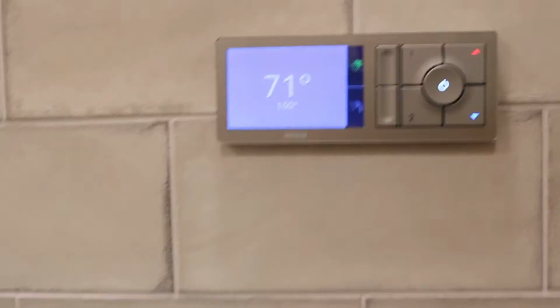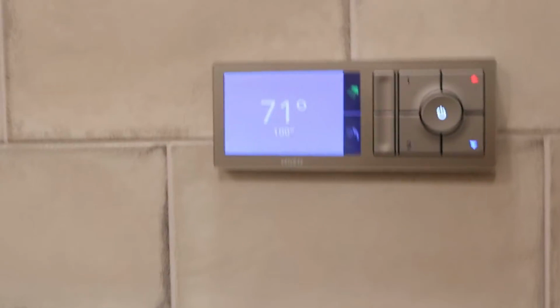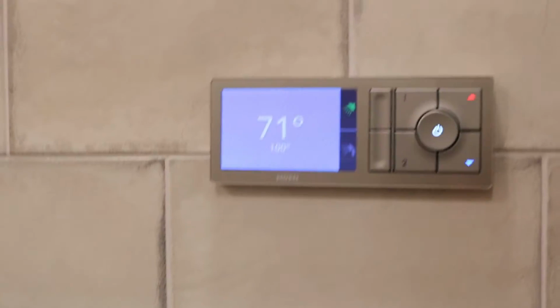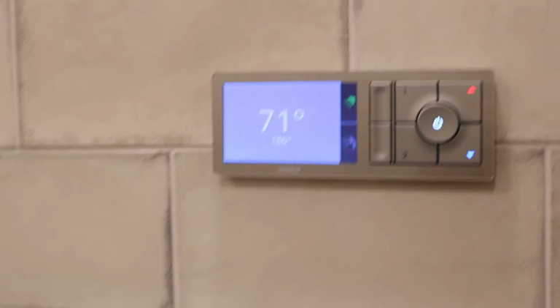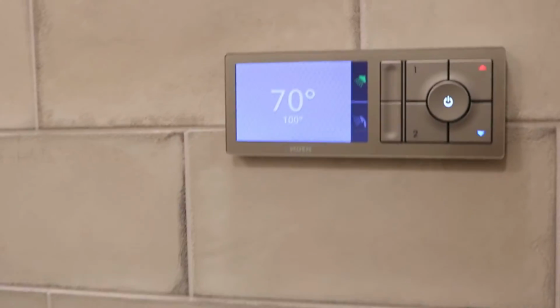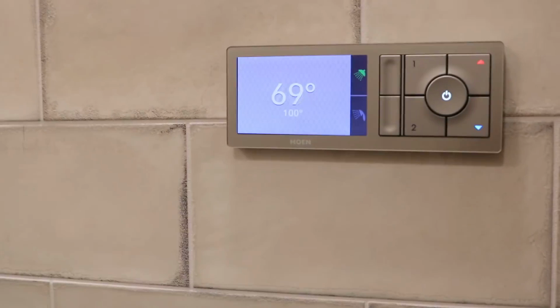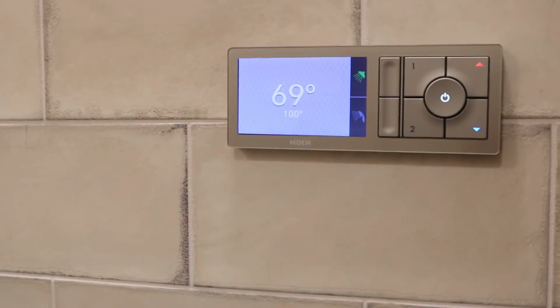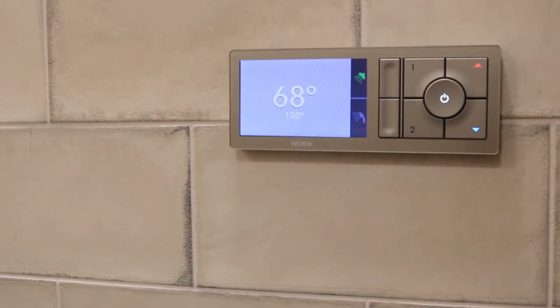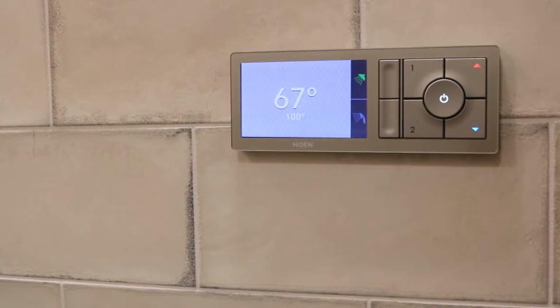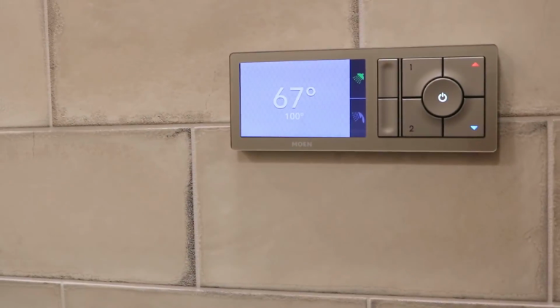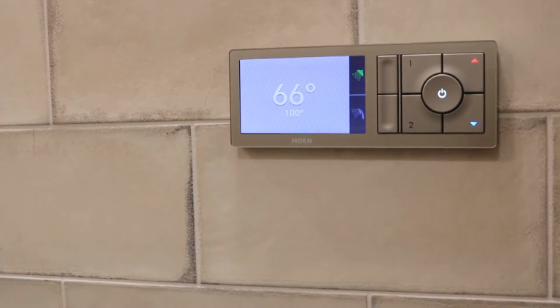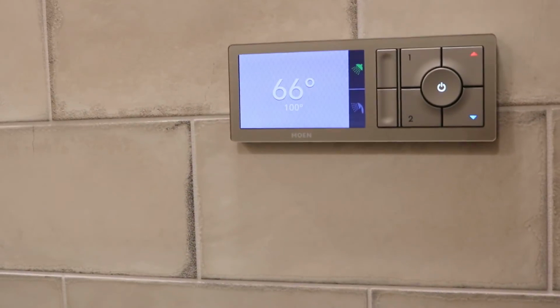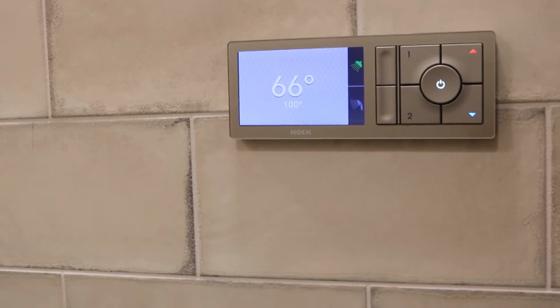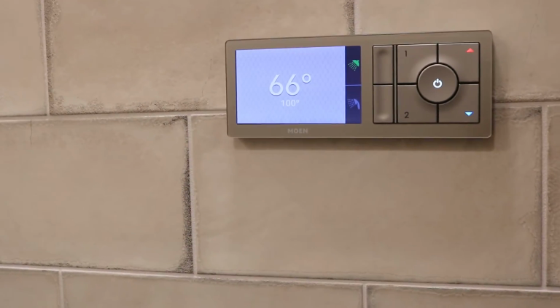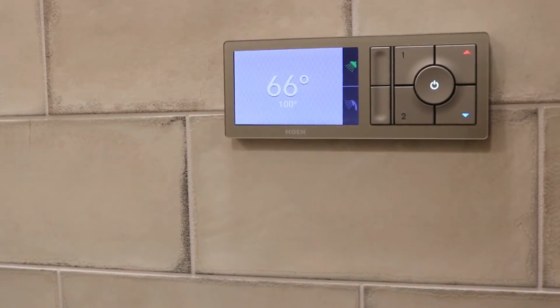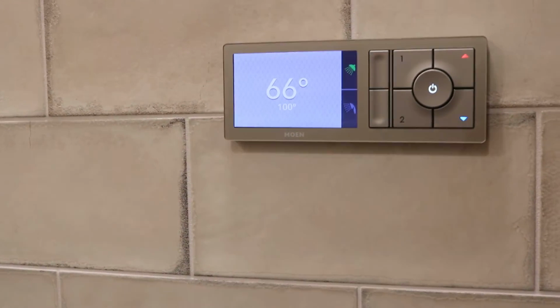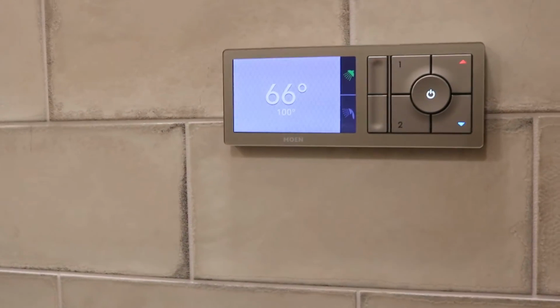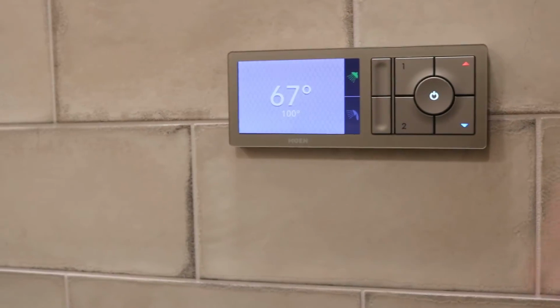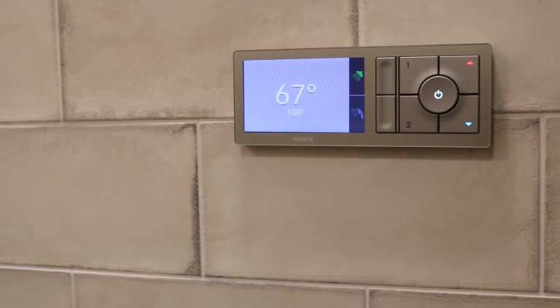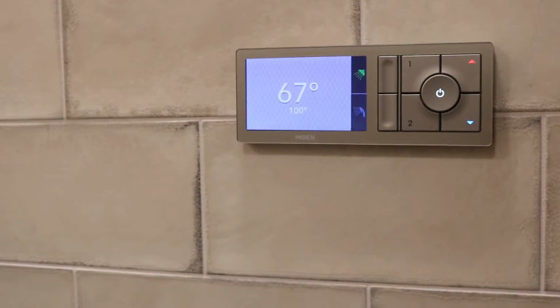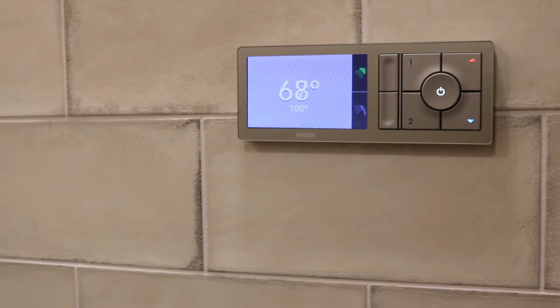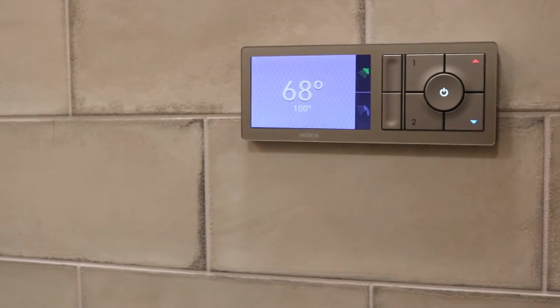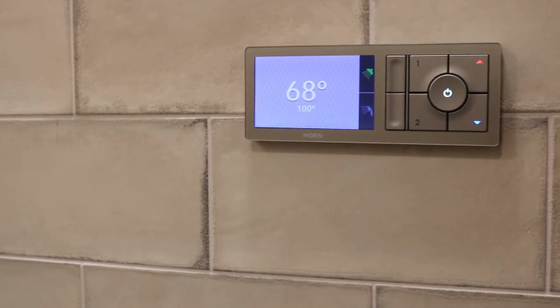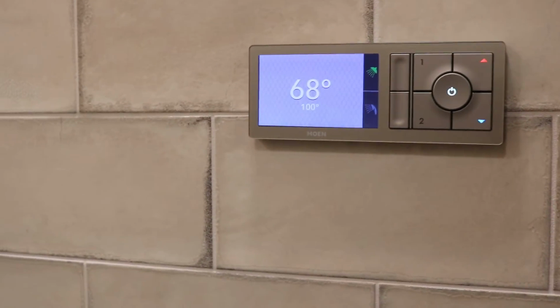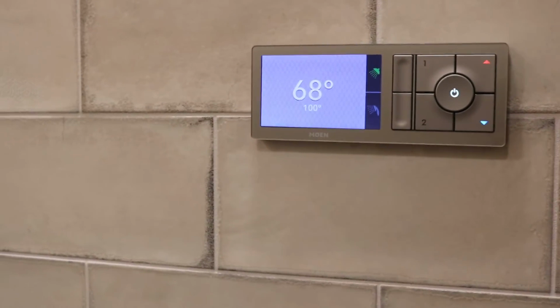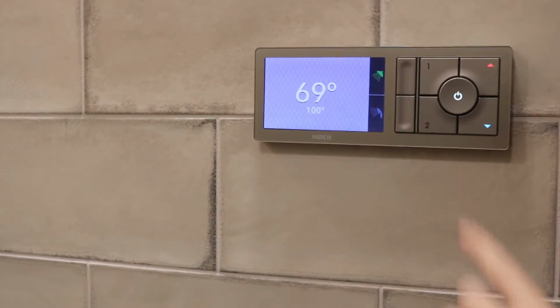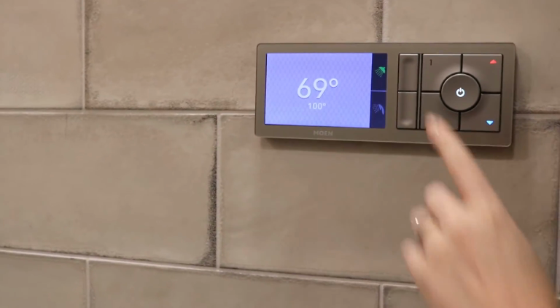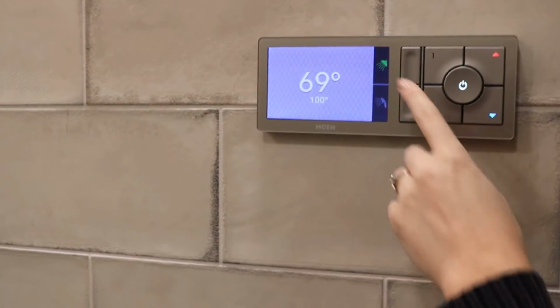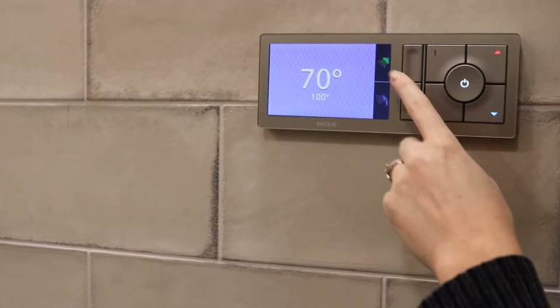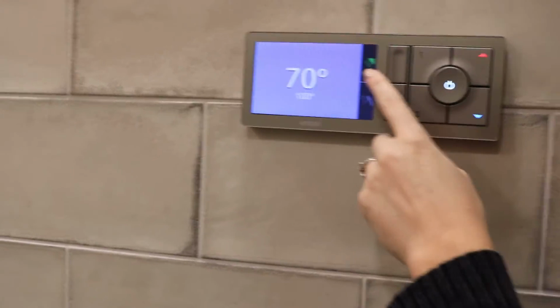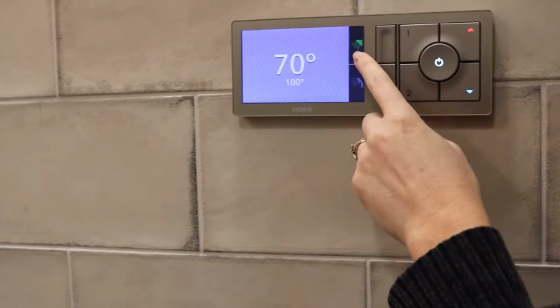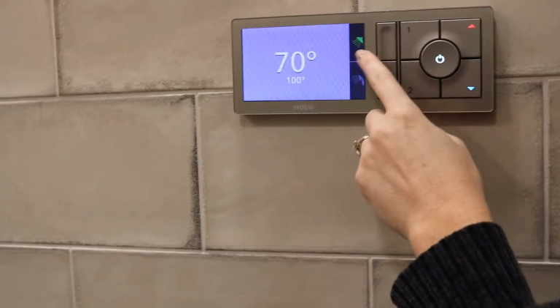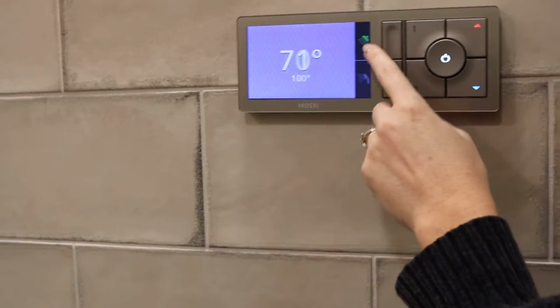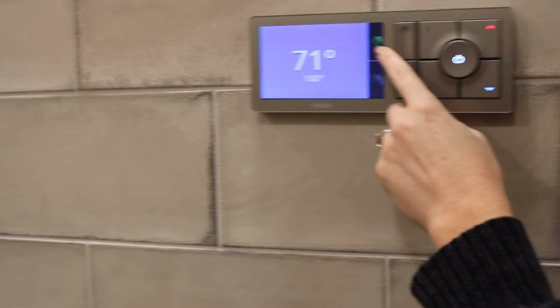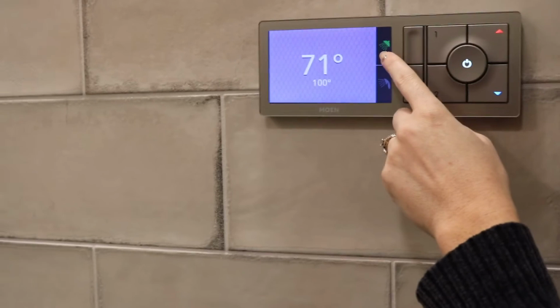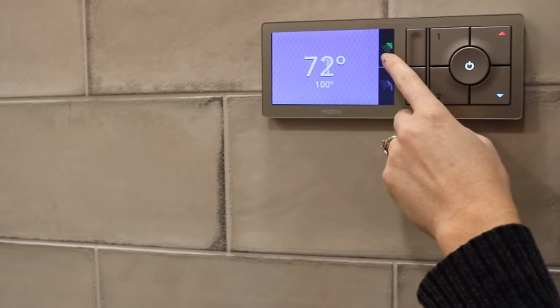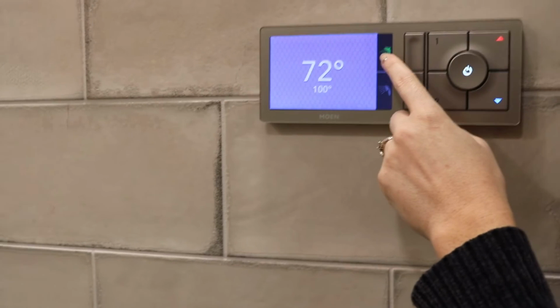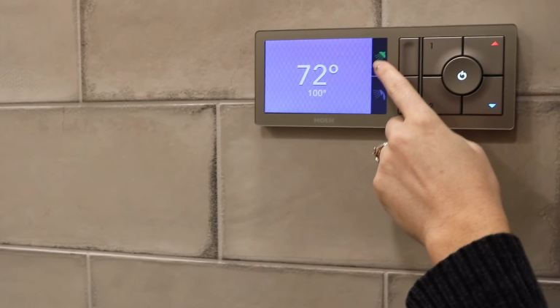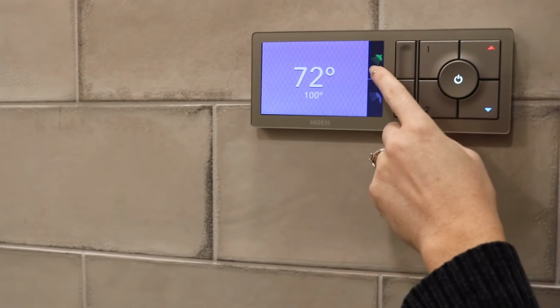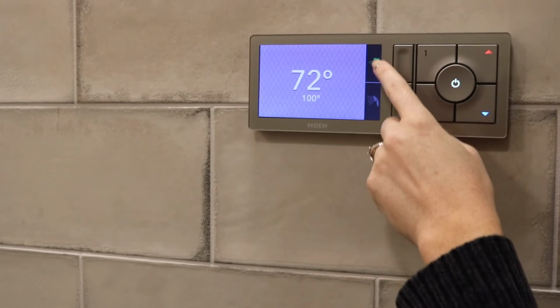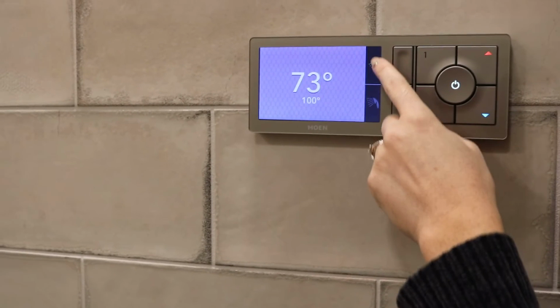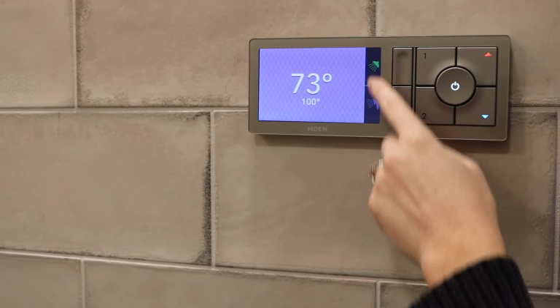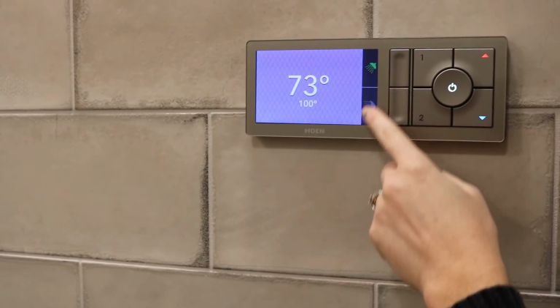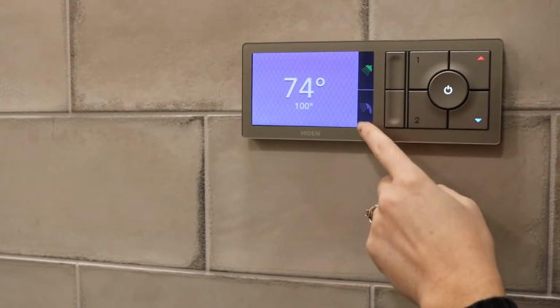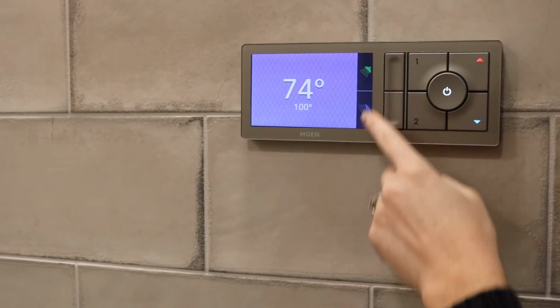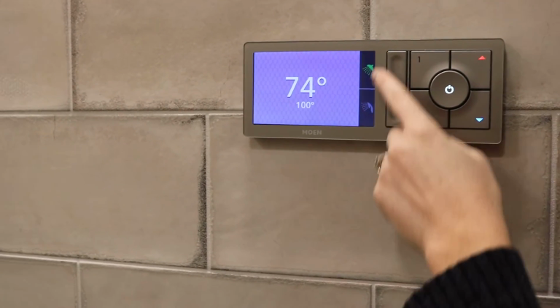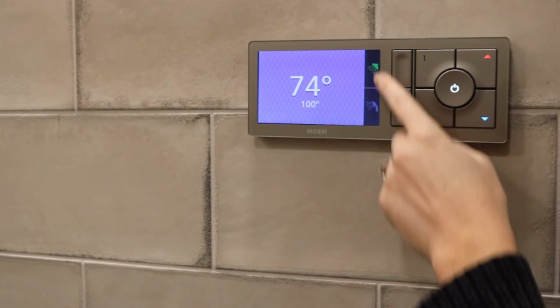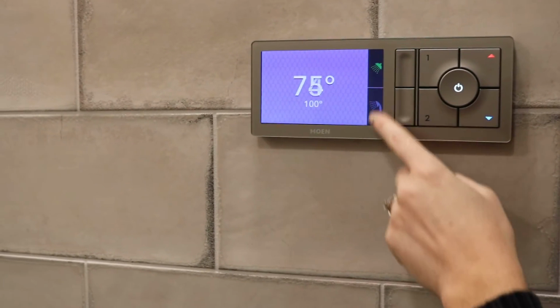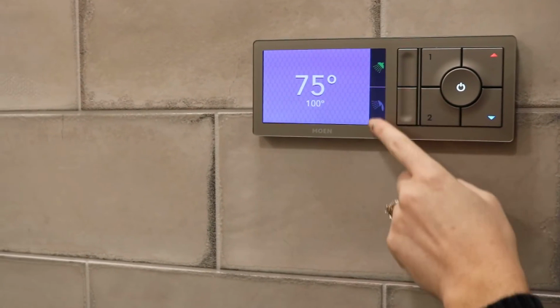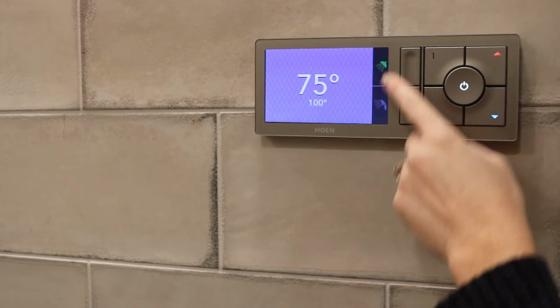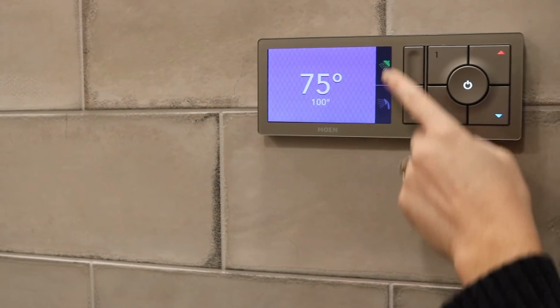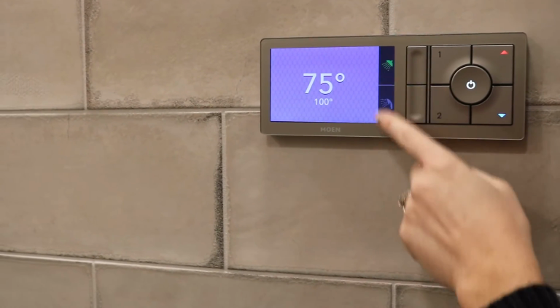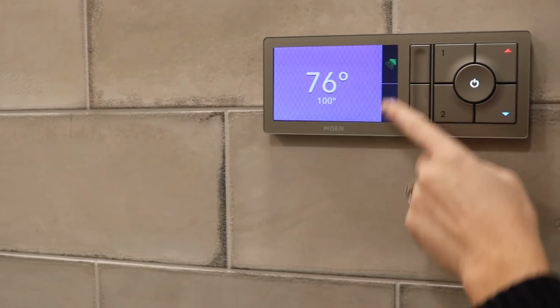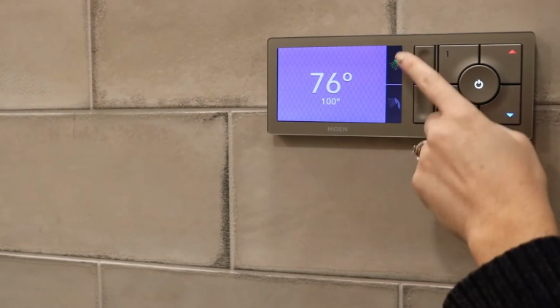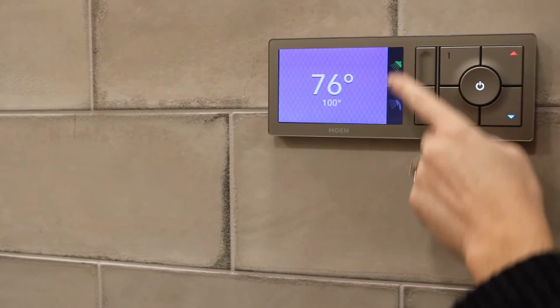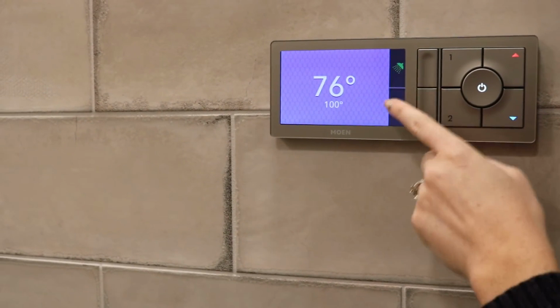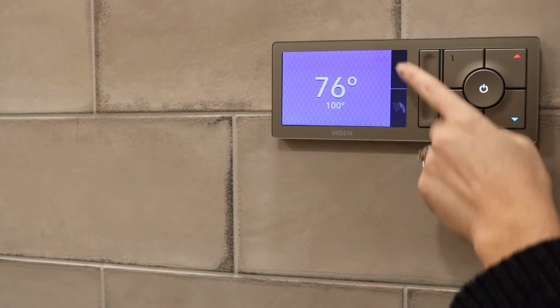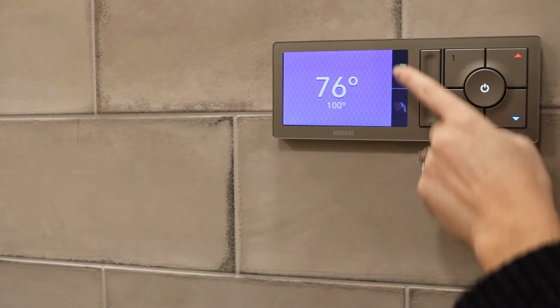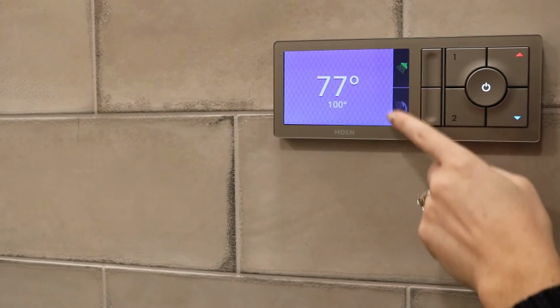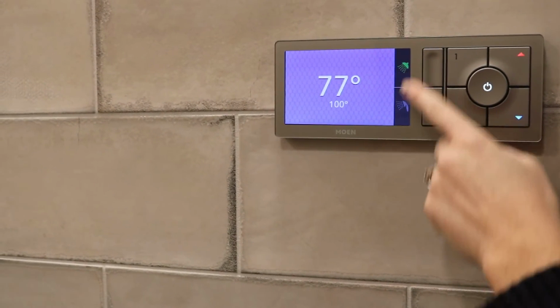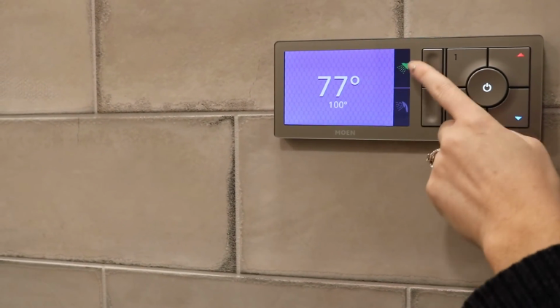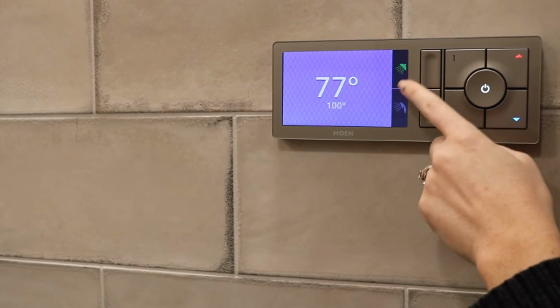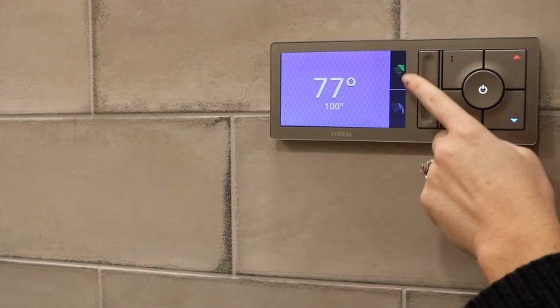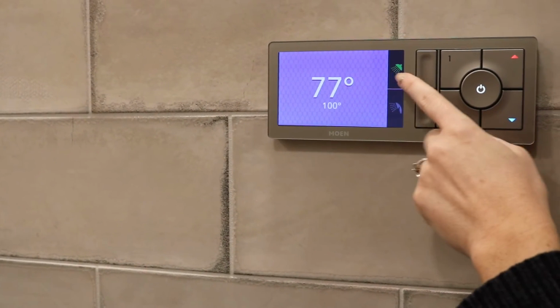Just press power and the shower head should come on. It's important to know that whichever shower head is green is what's on.